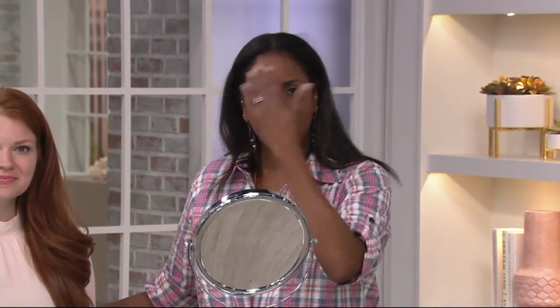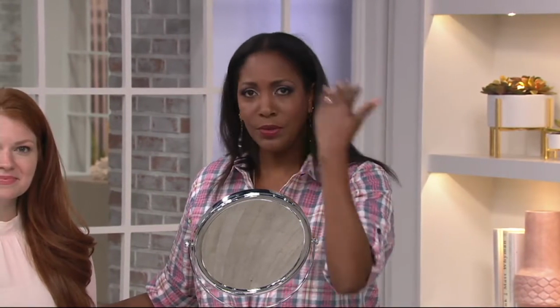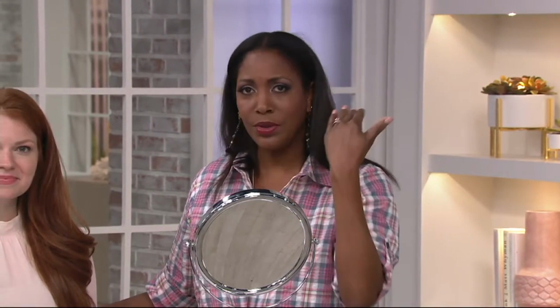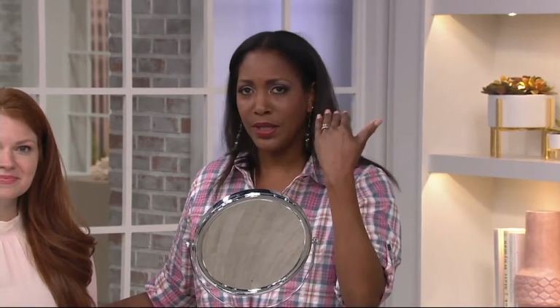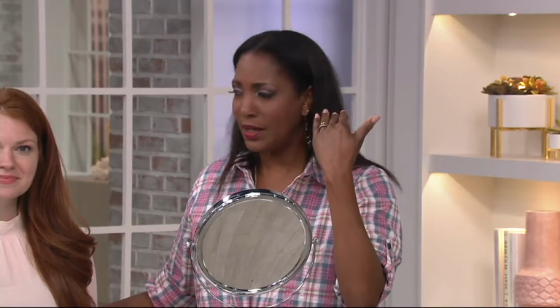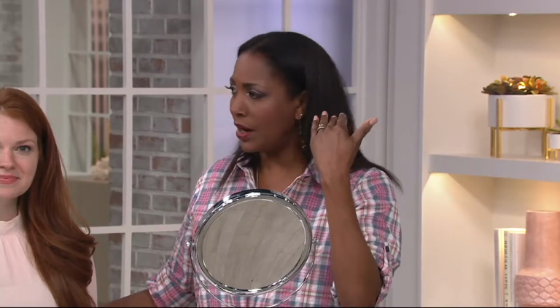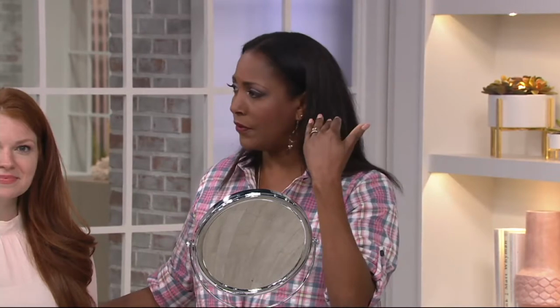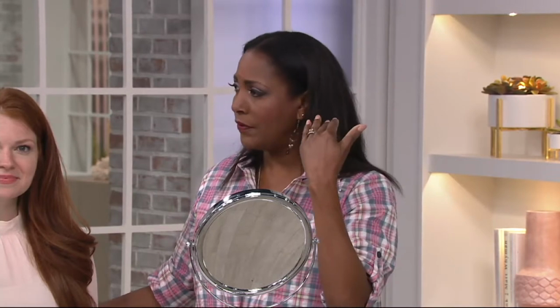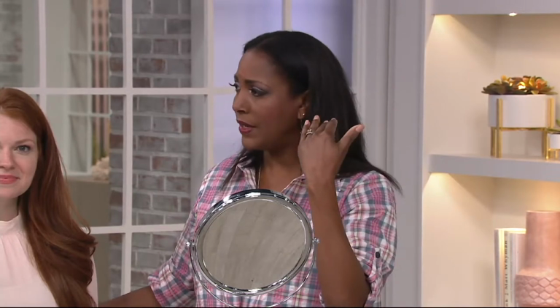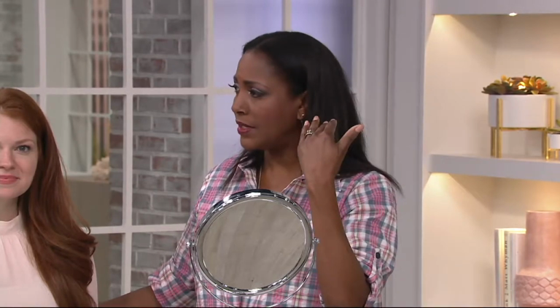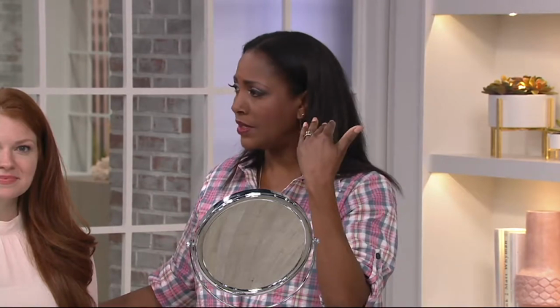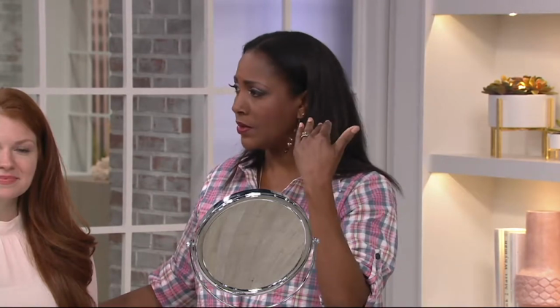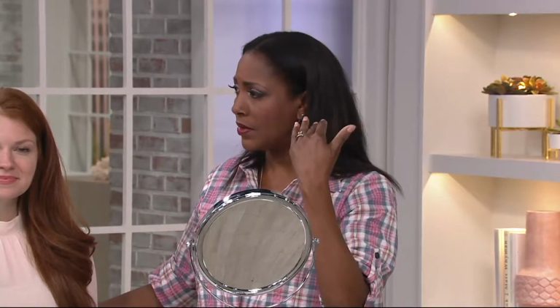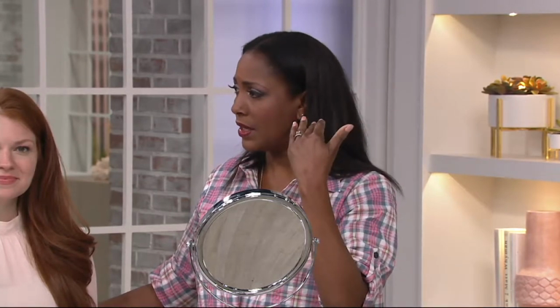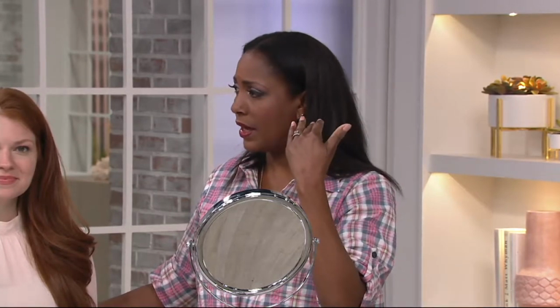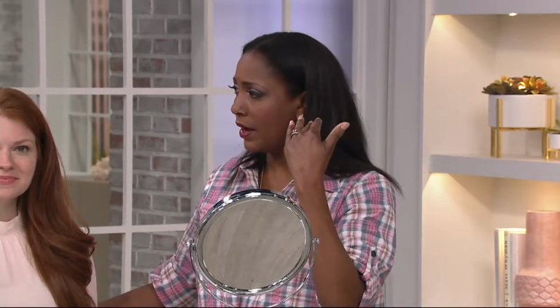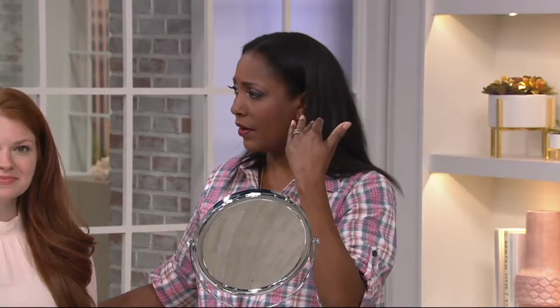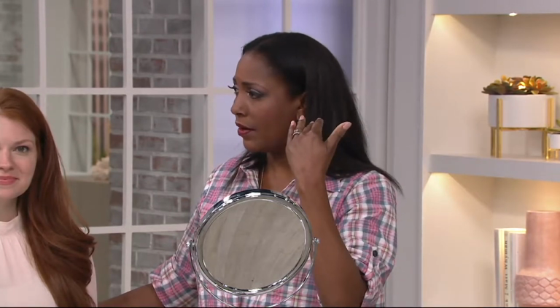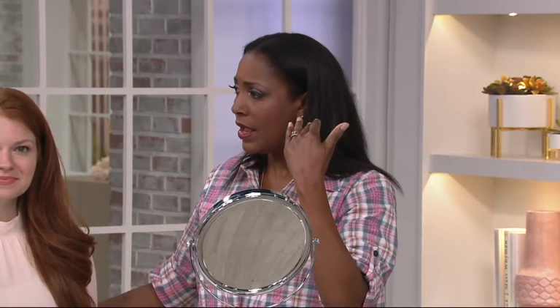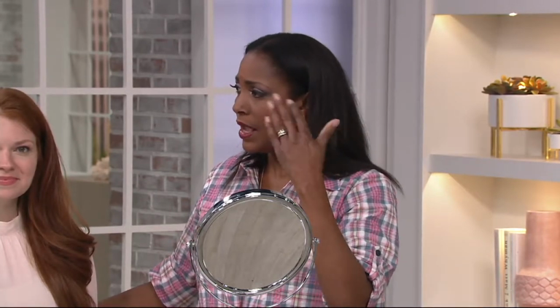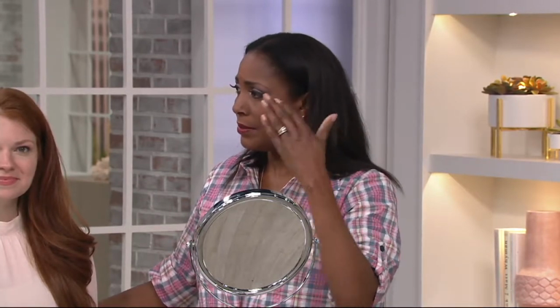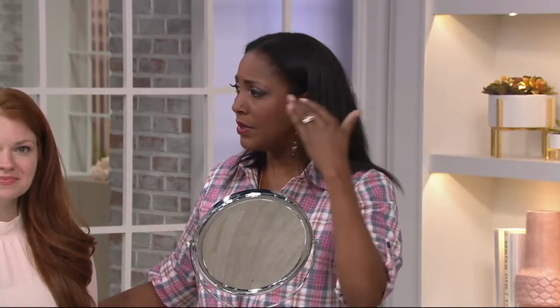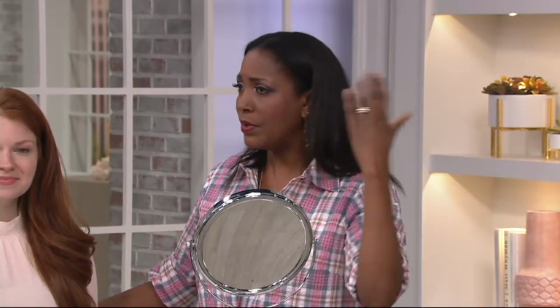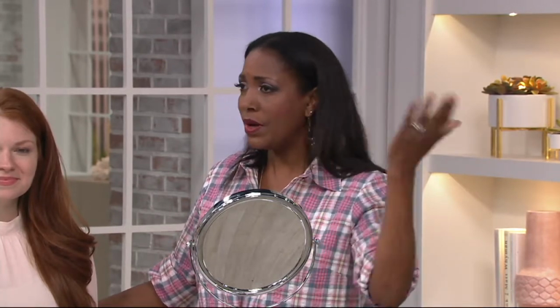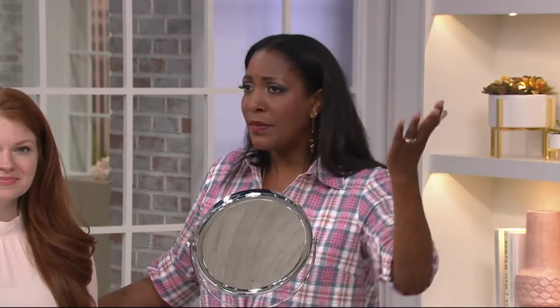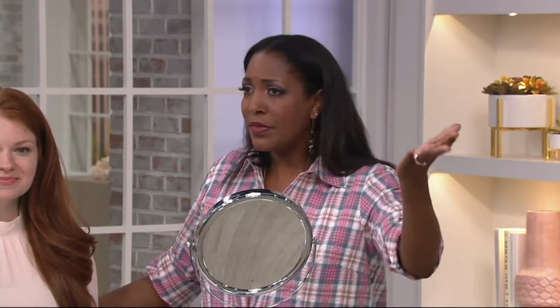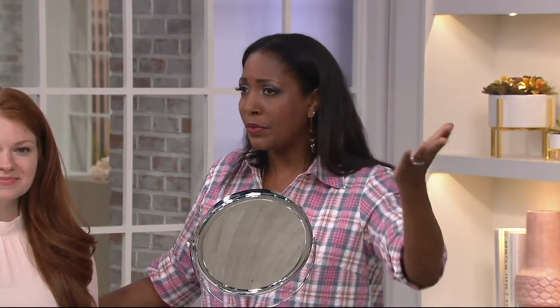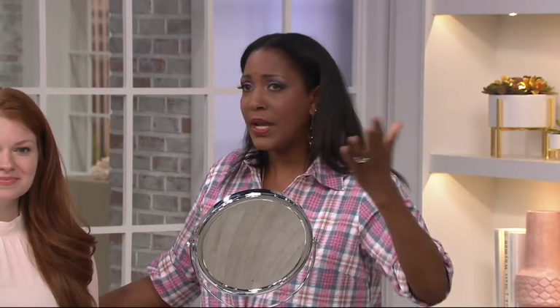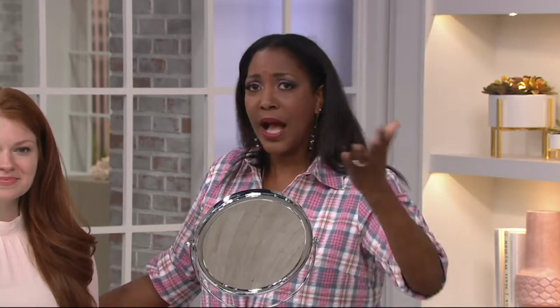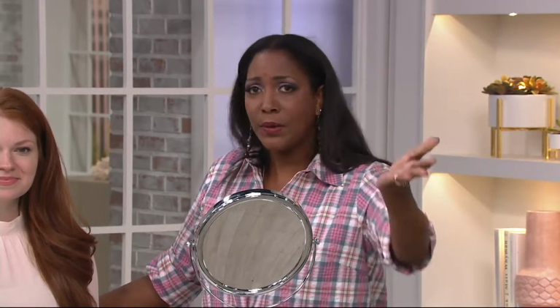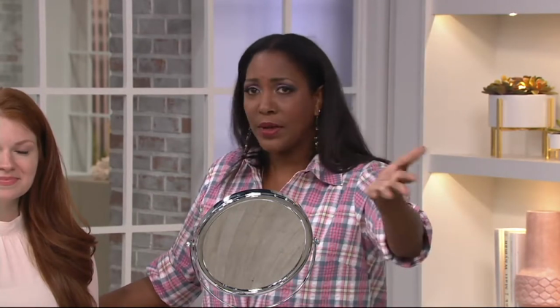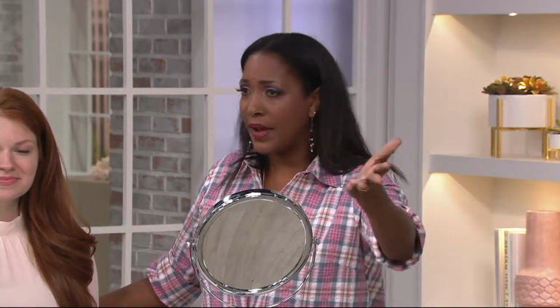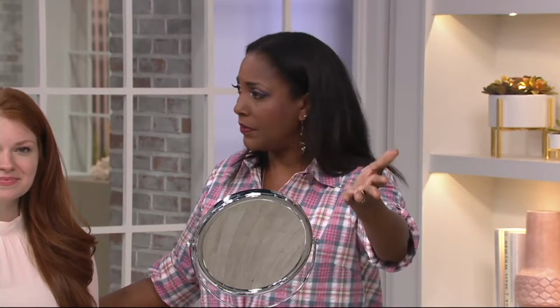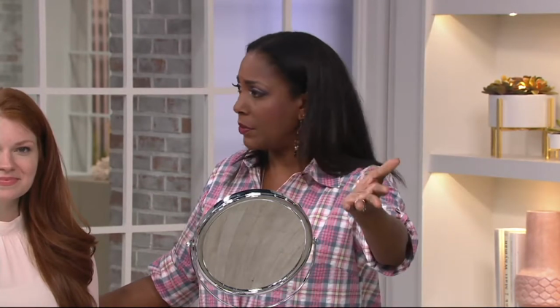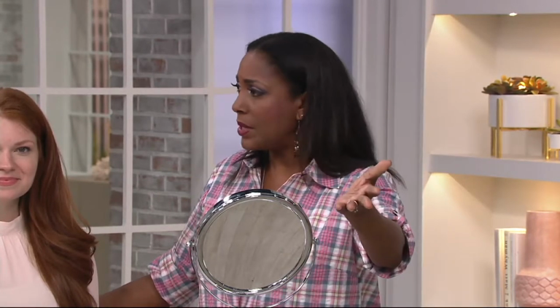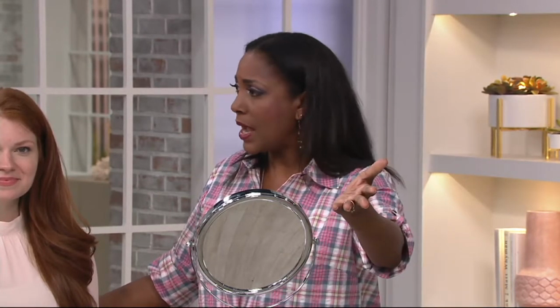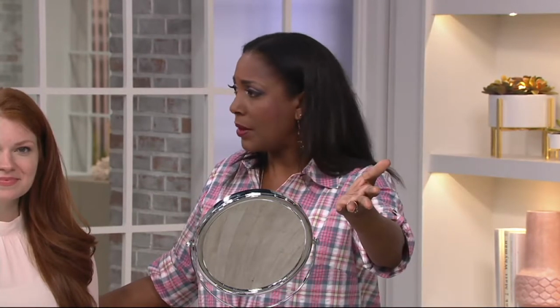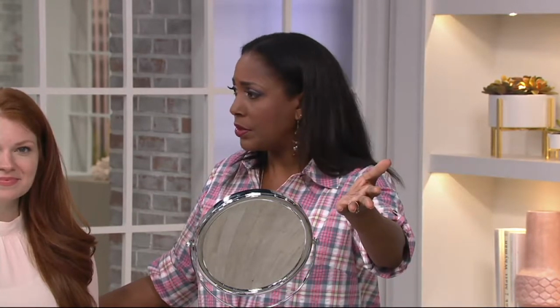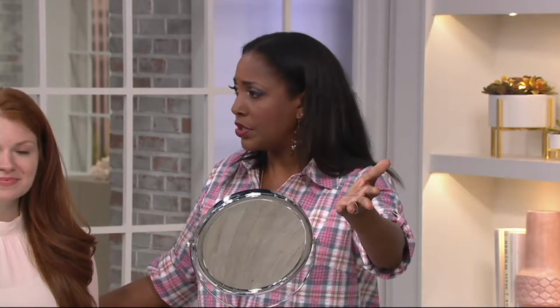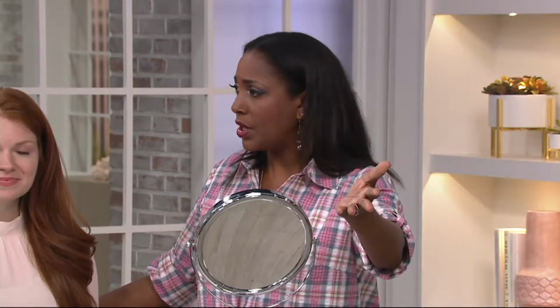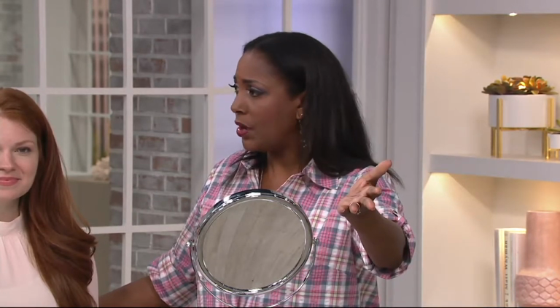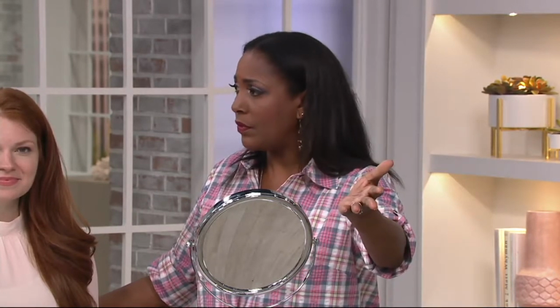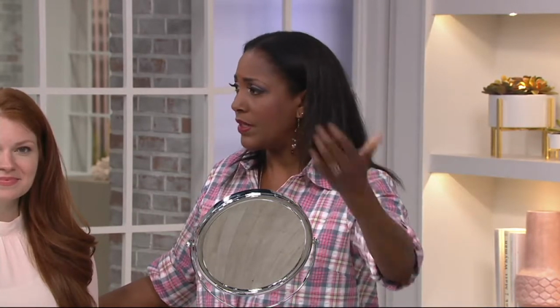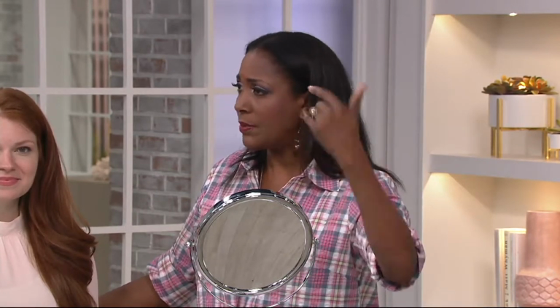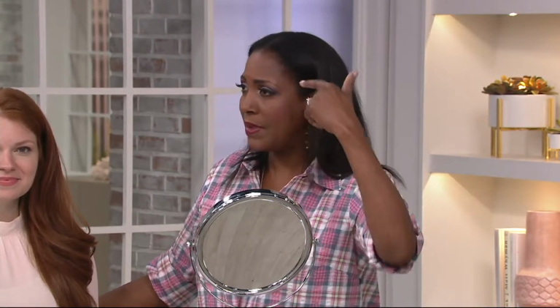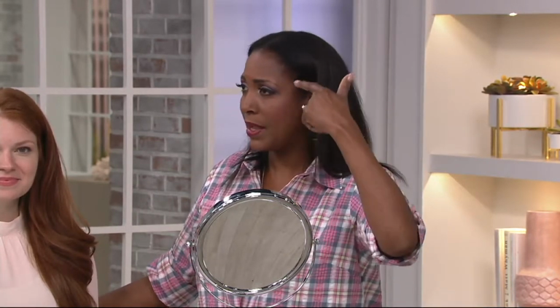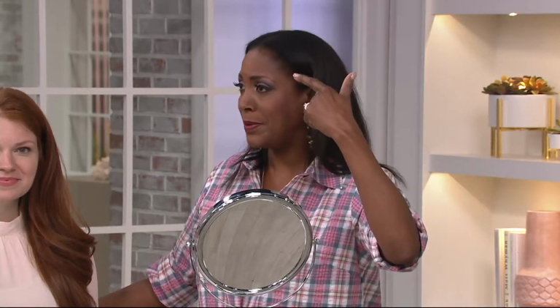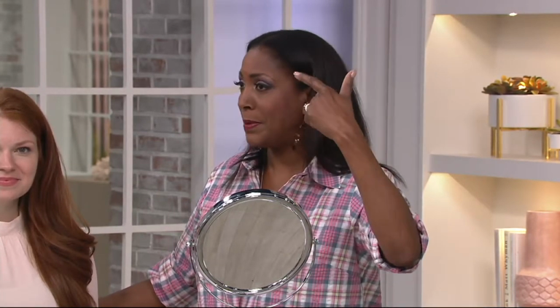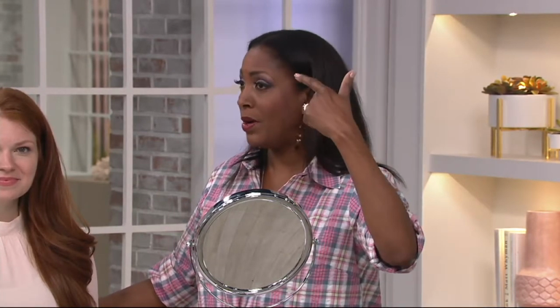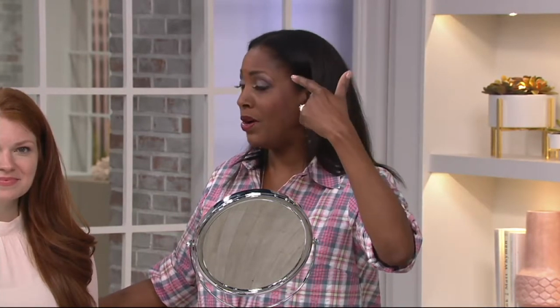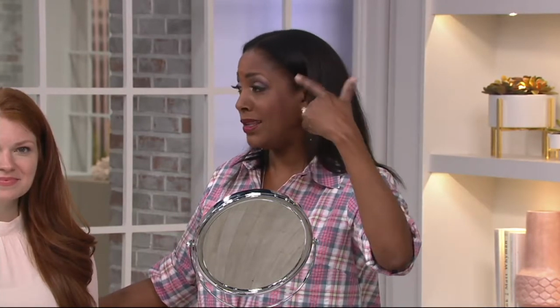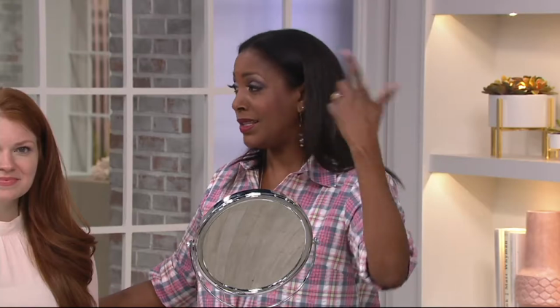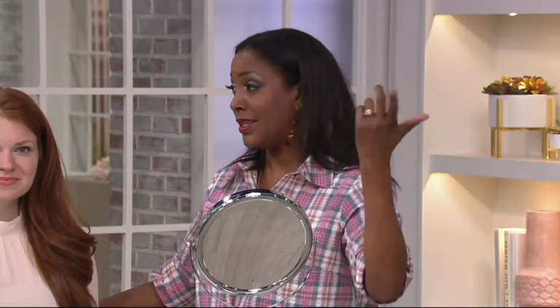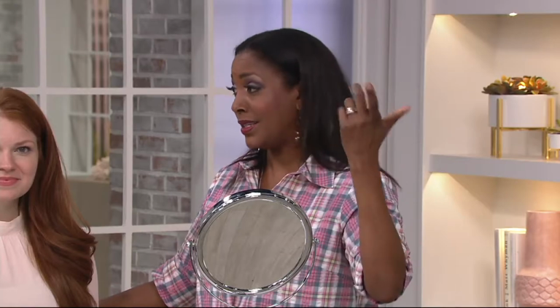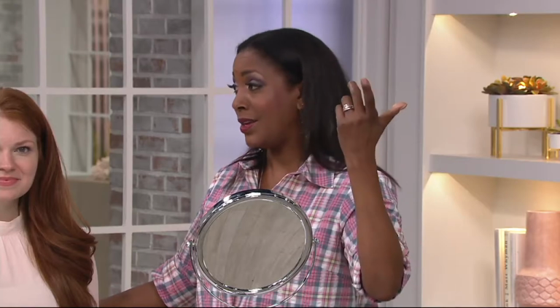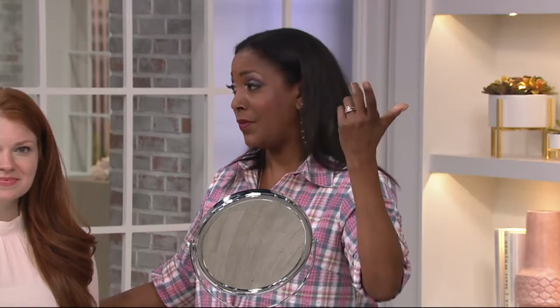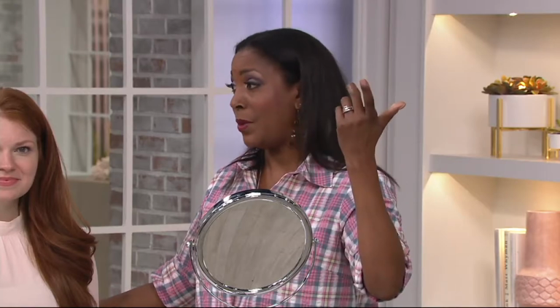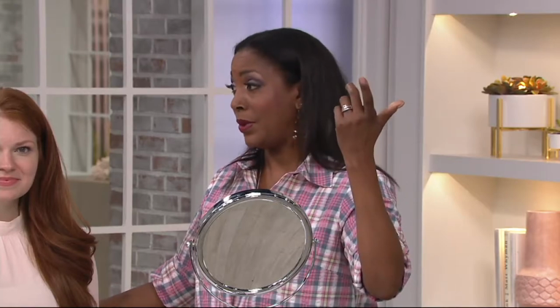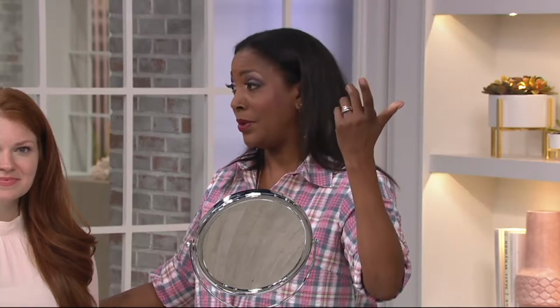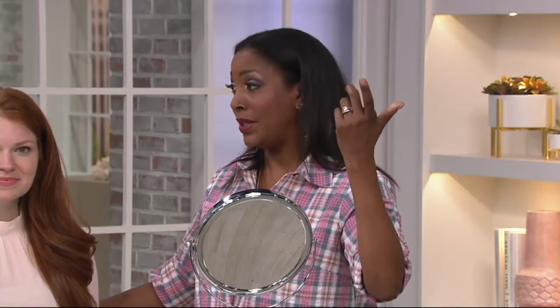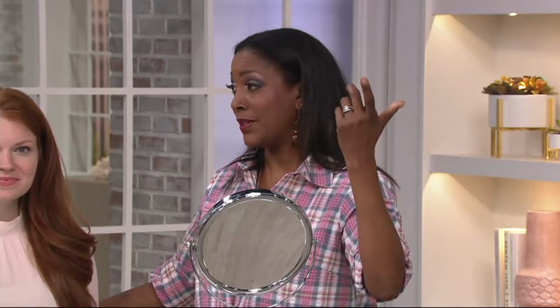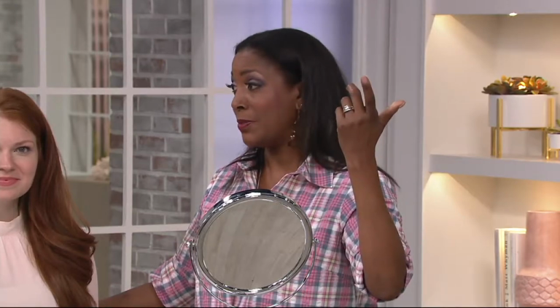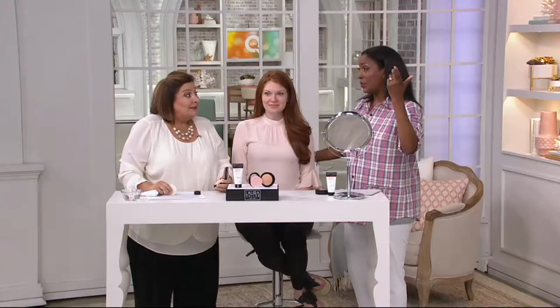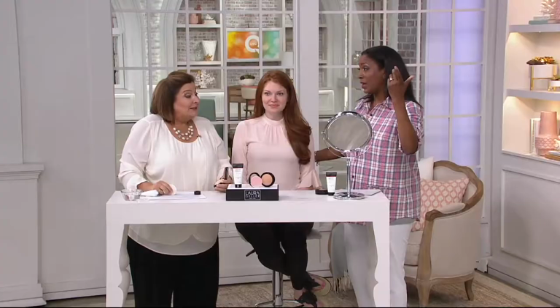If you look at our faces on the air — I mean, we're on three-hour shows. This makeup has been on since like 4:30 this morning.